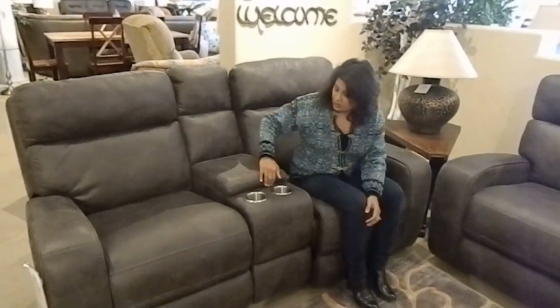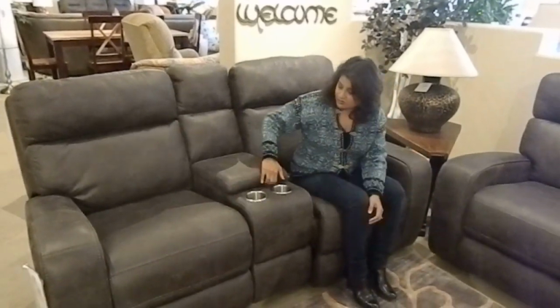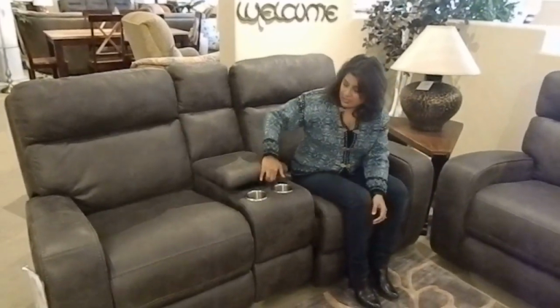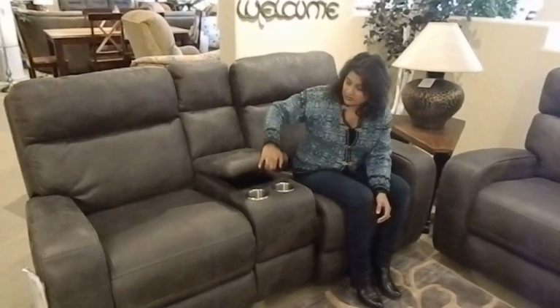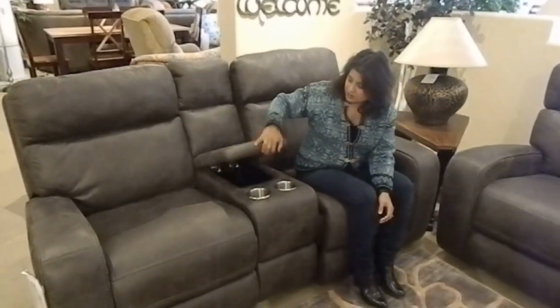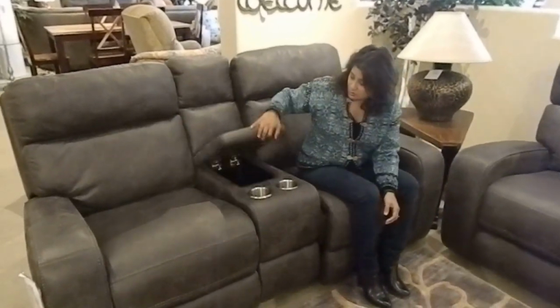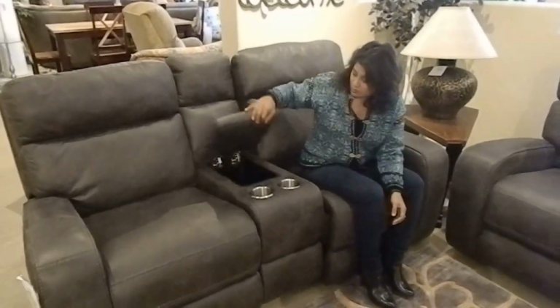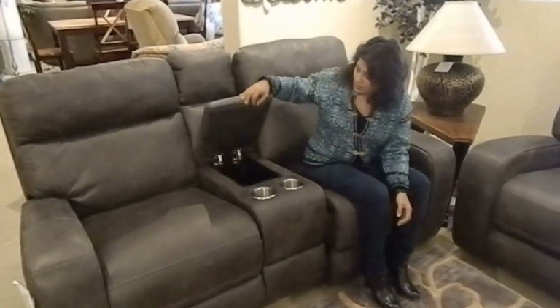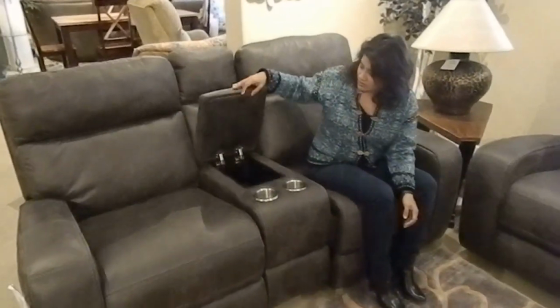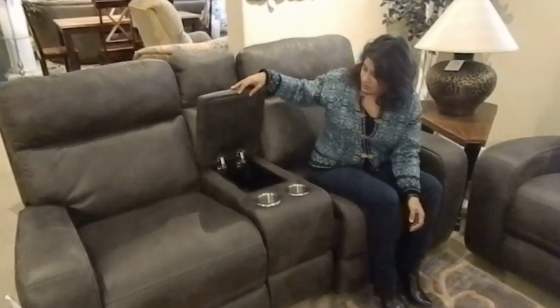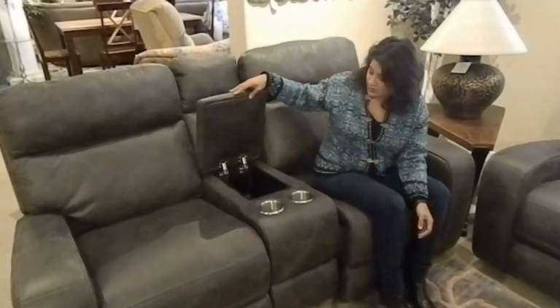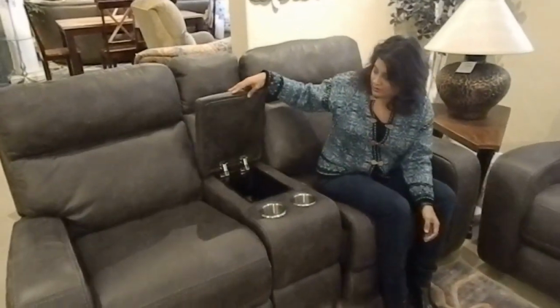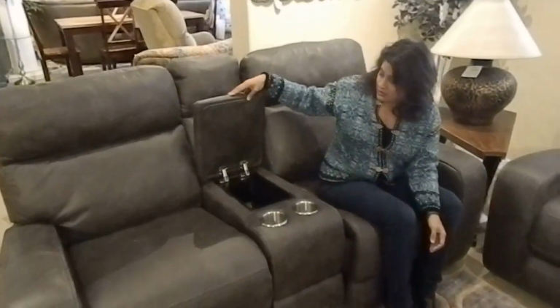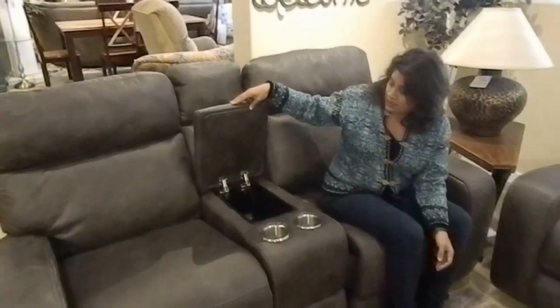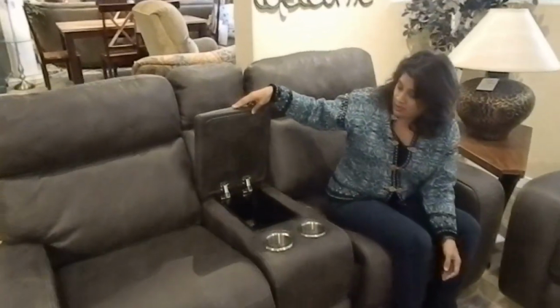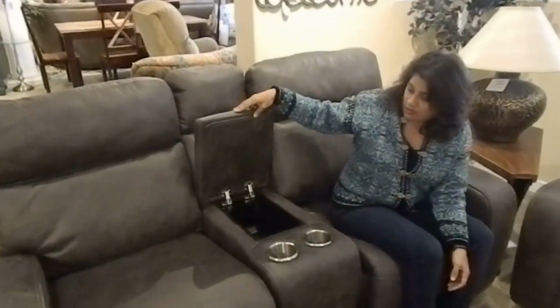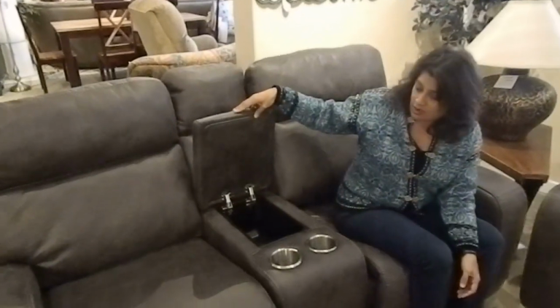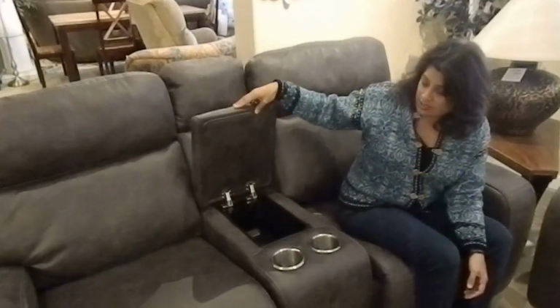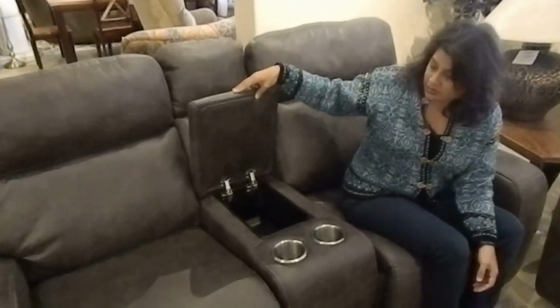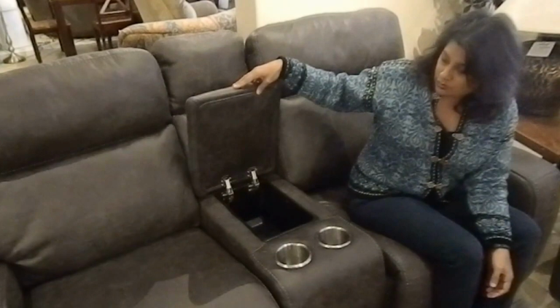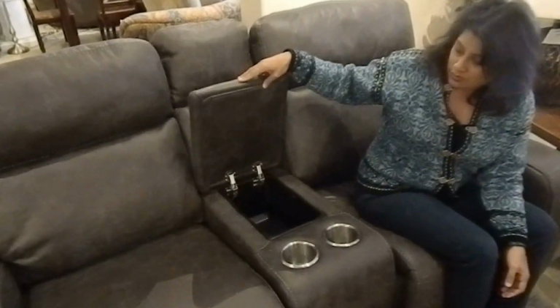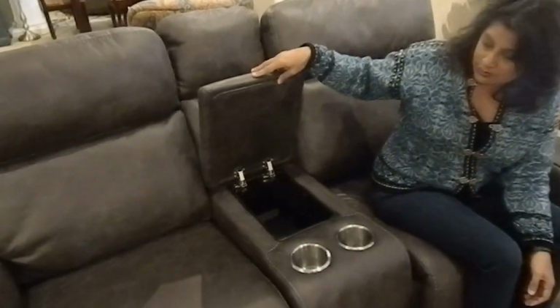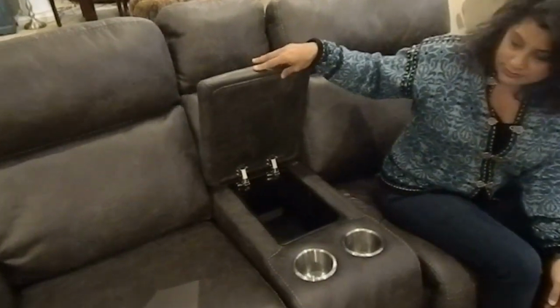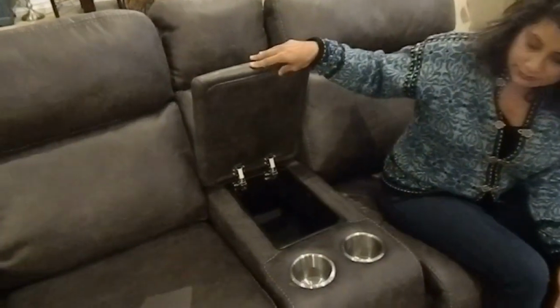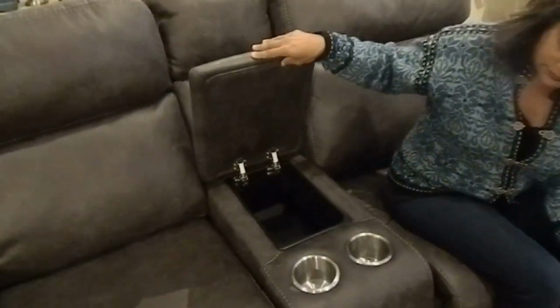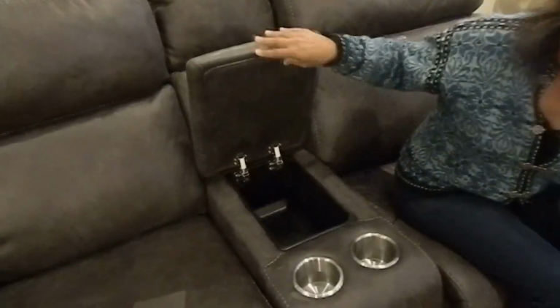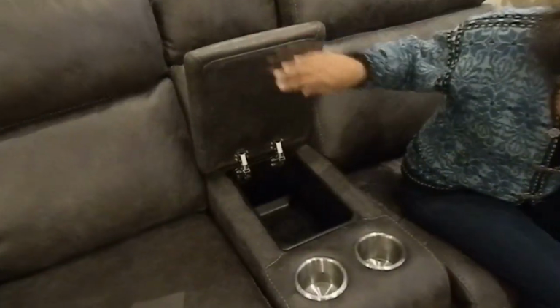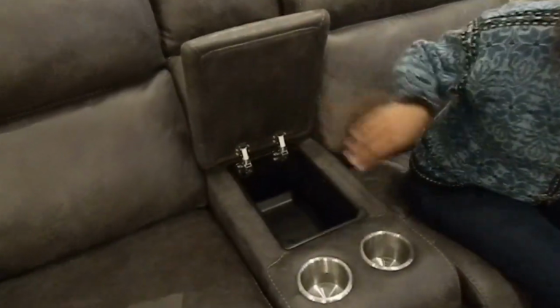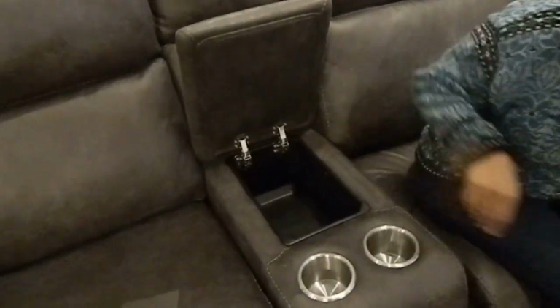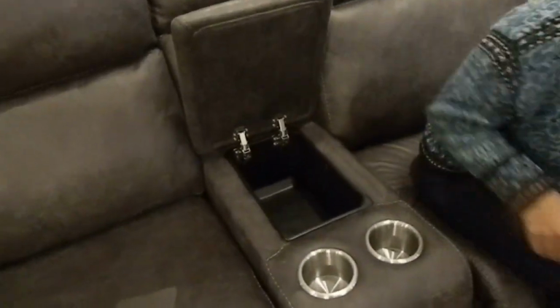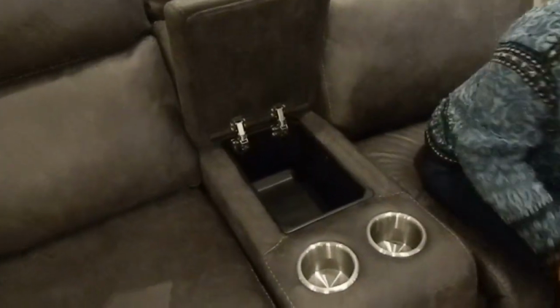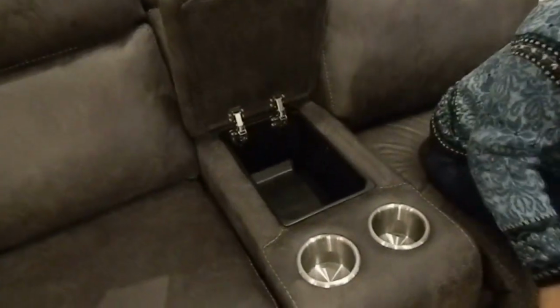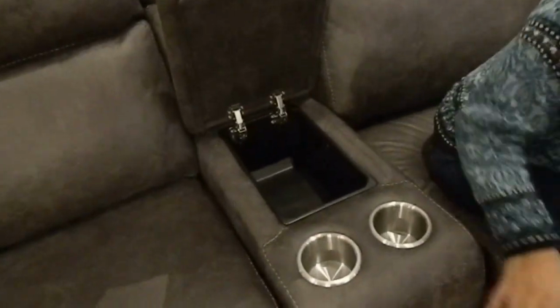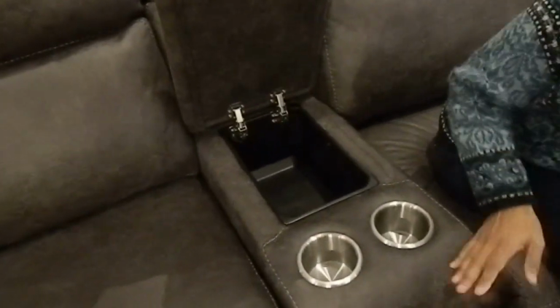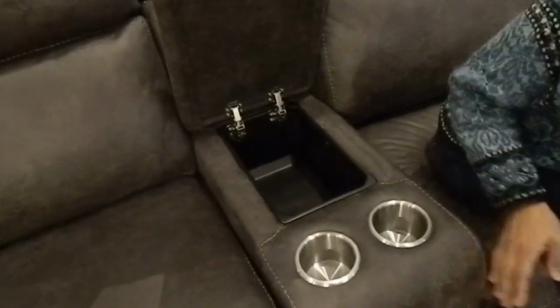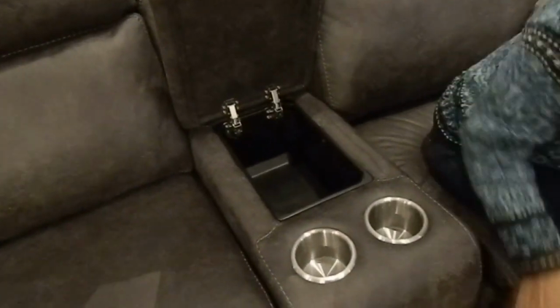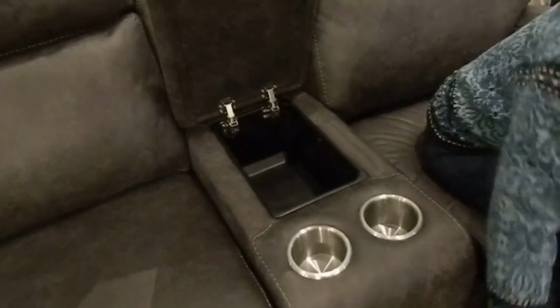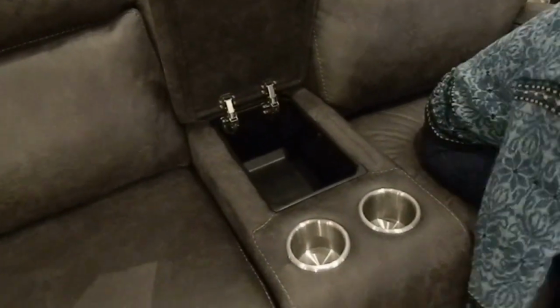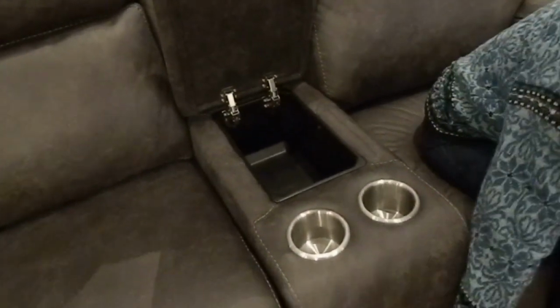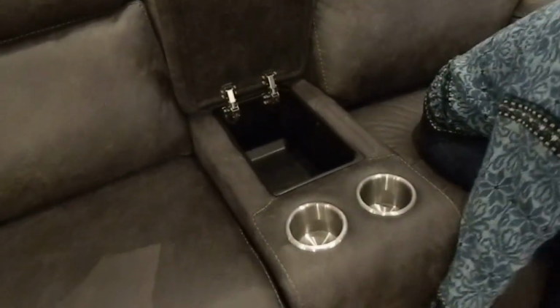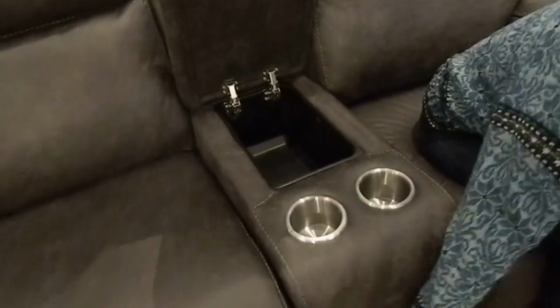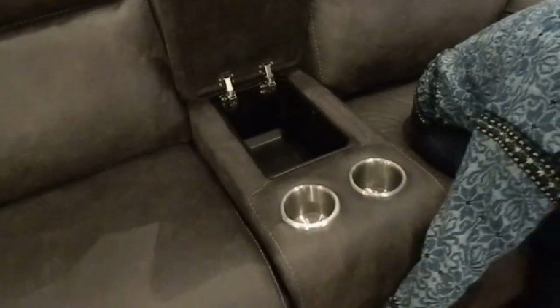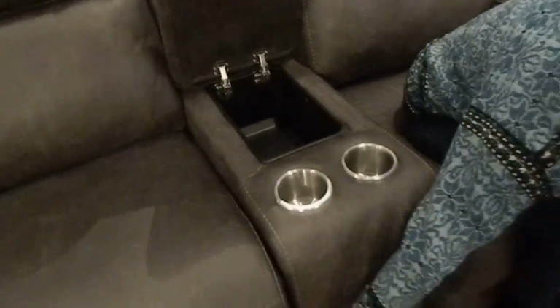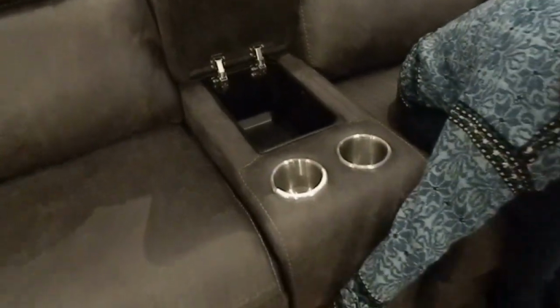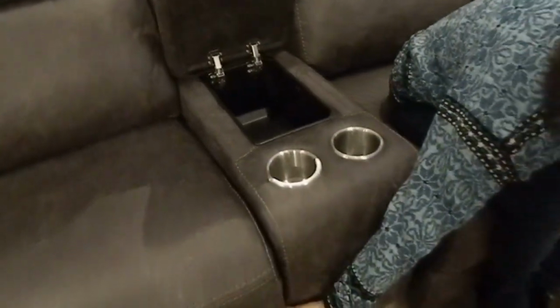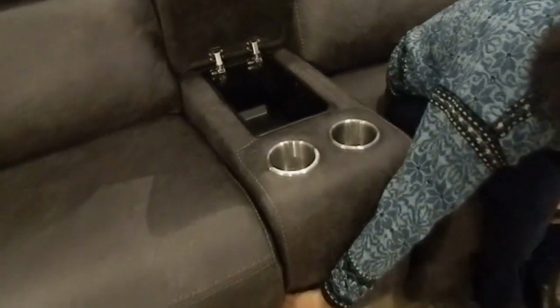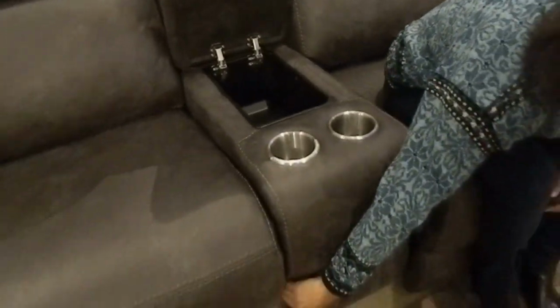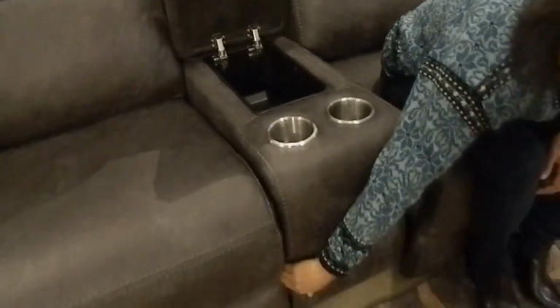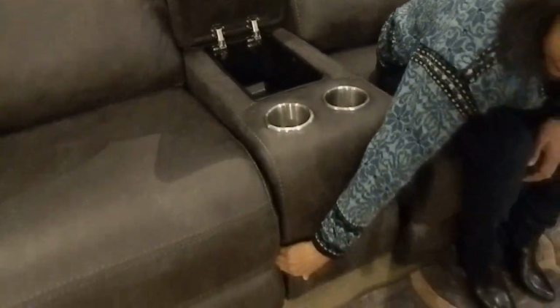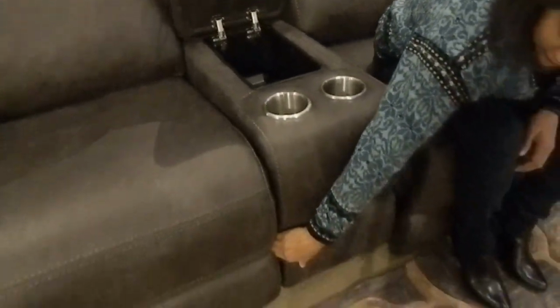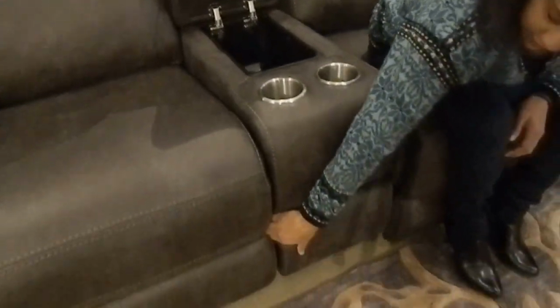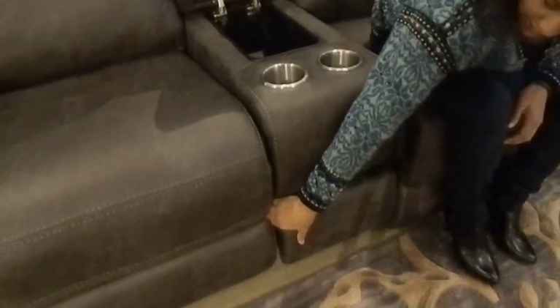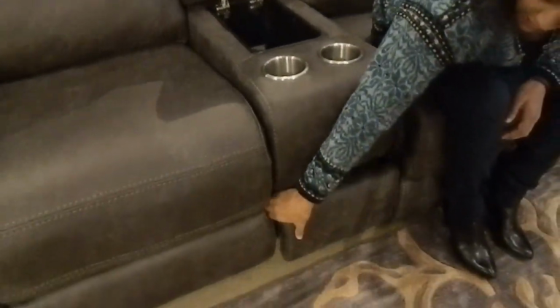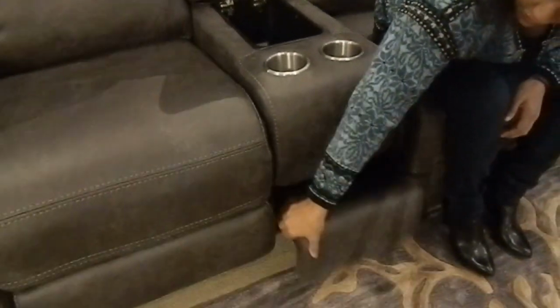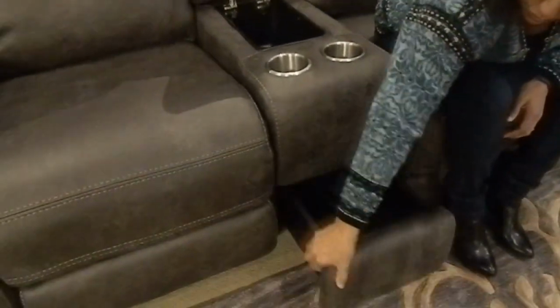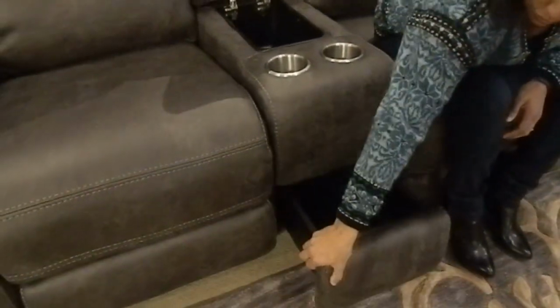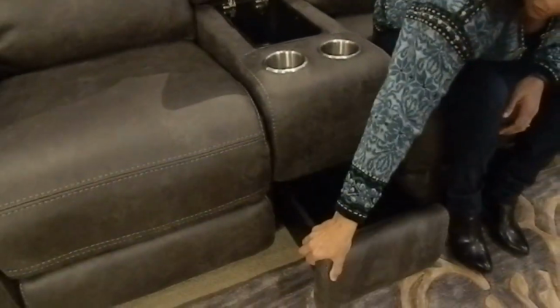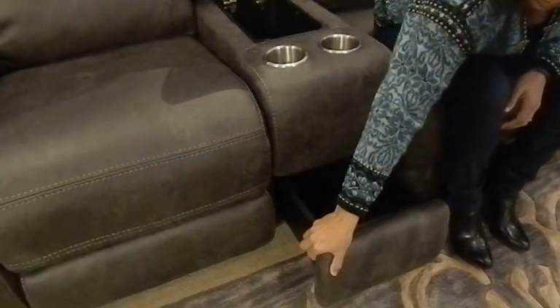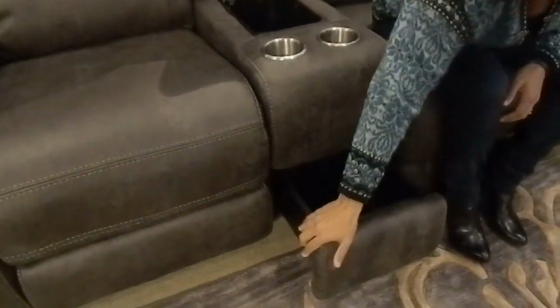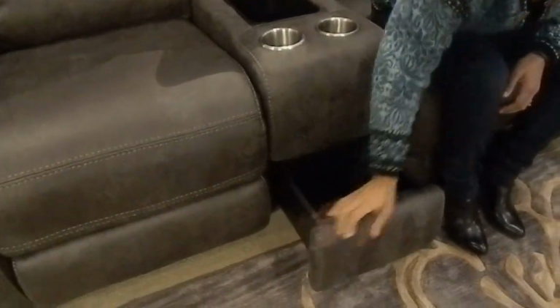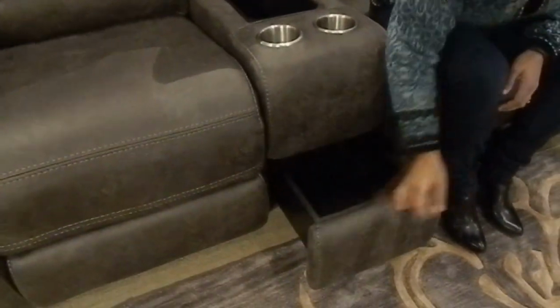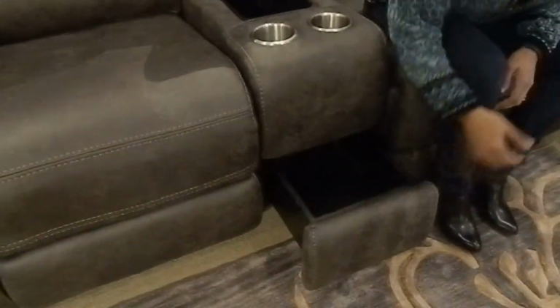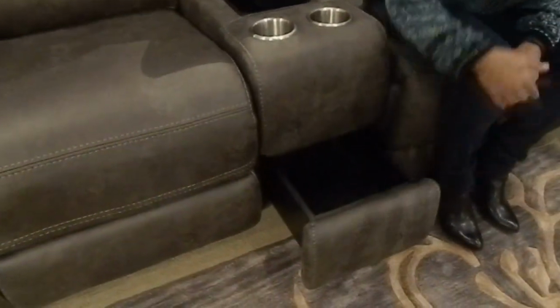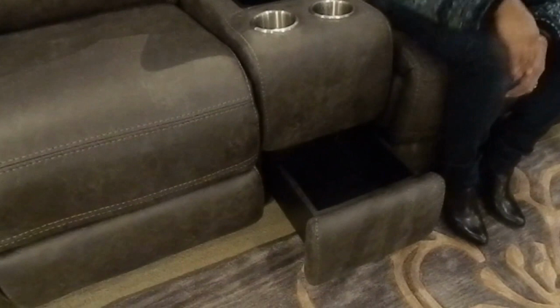It also has storage in the console, two cup holders, and a storage drawer on the bottom.